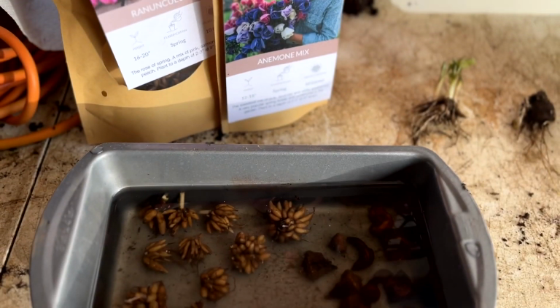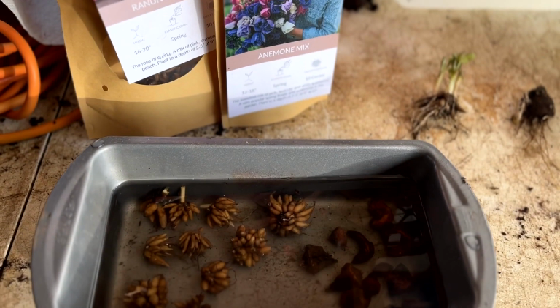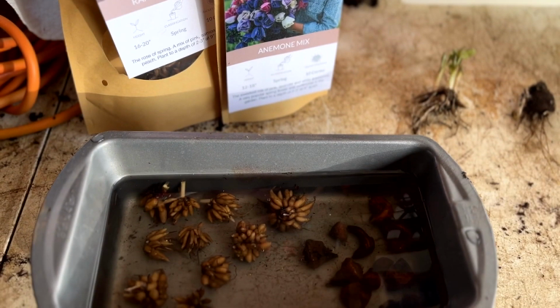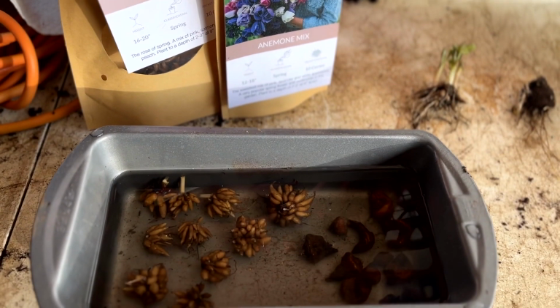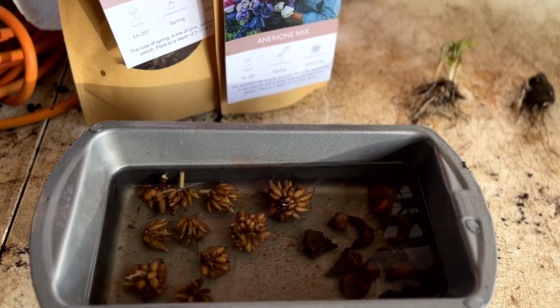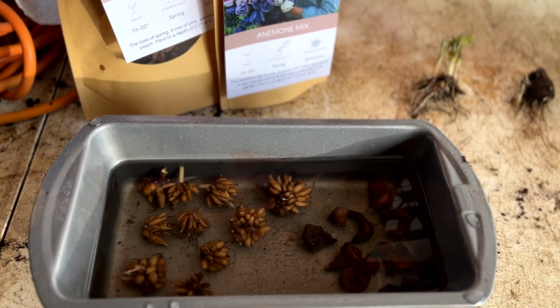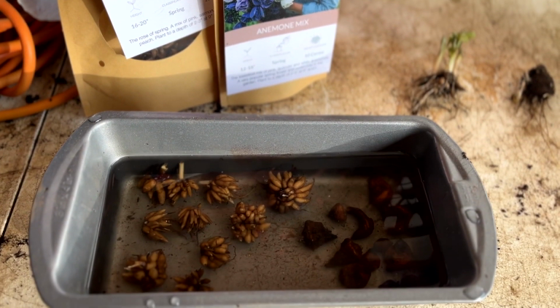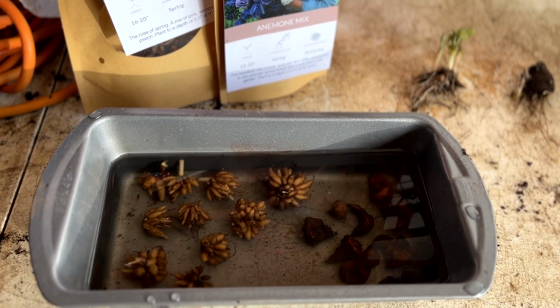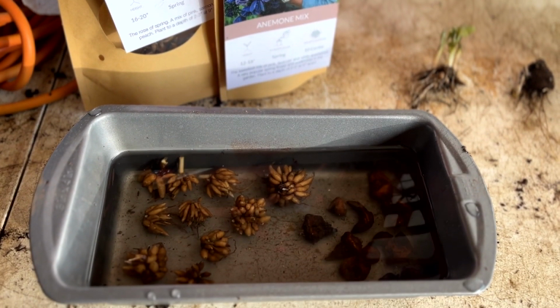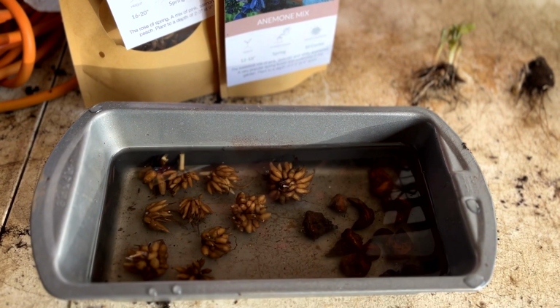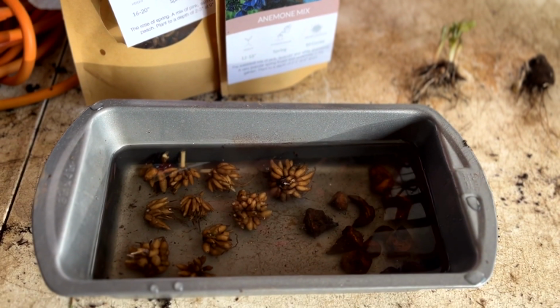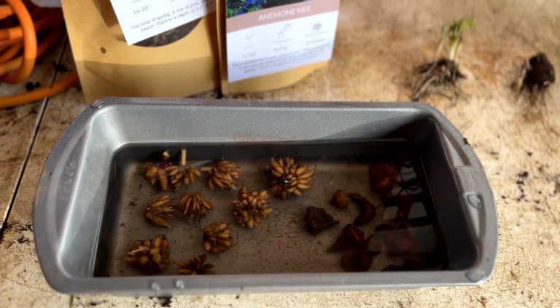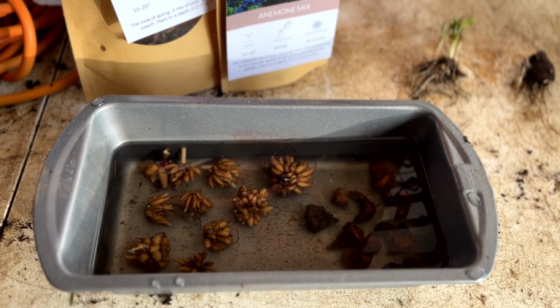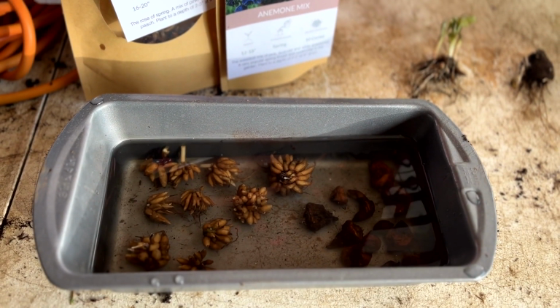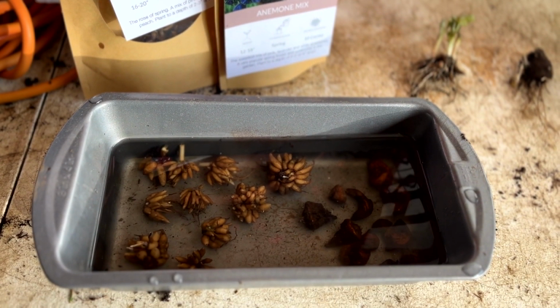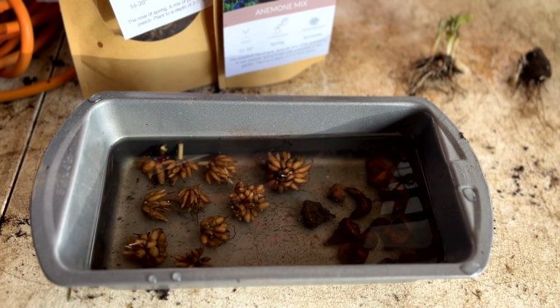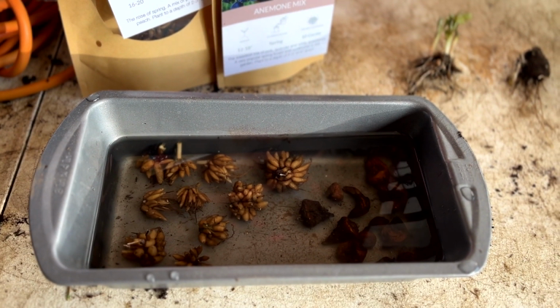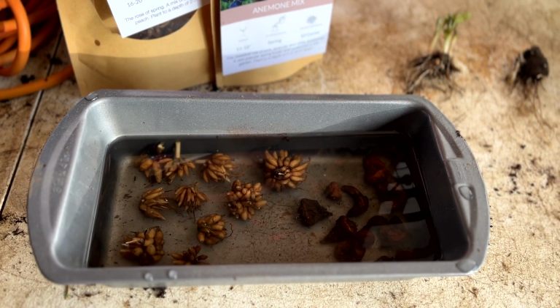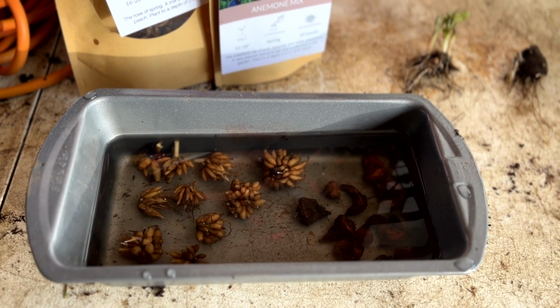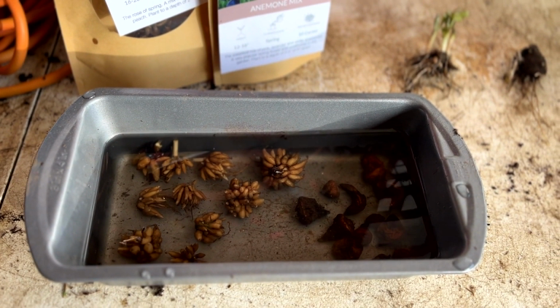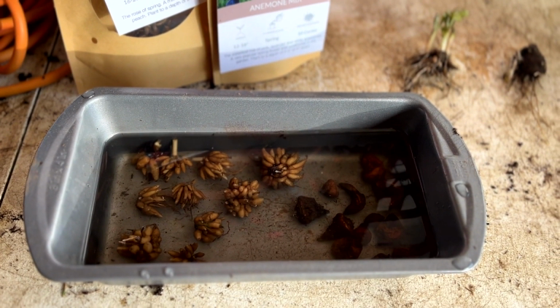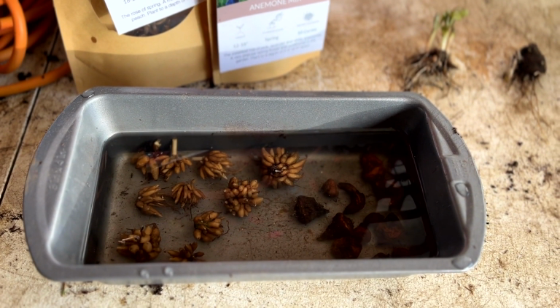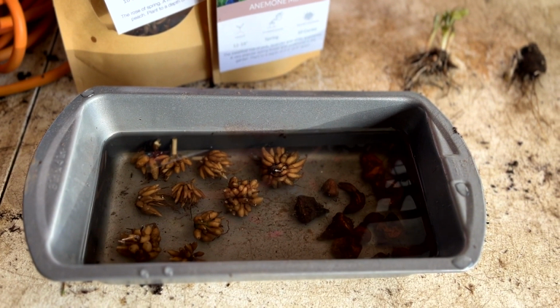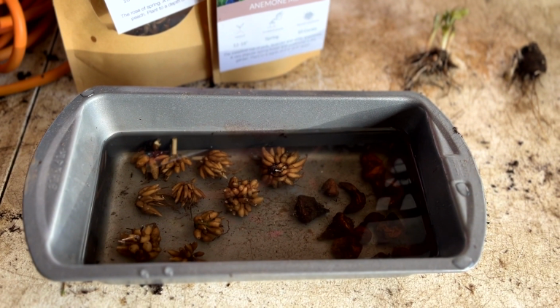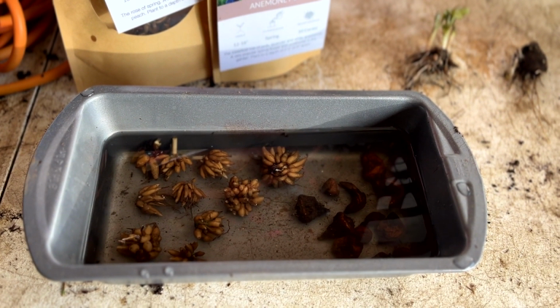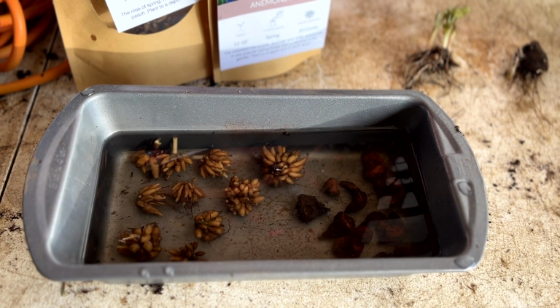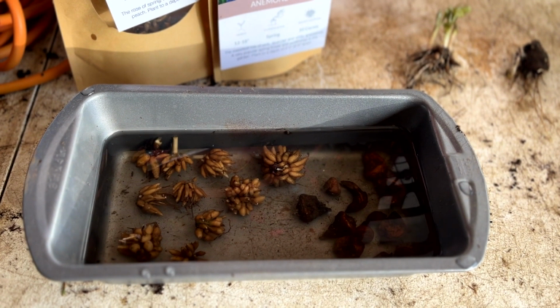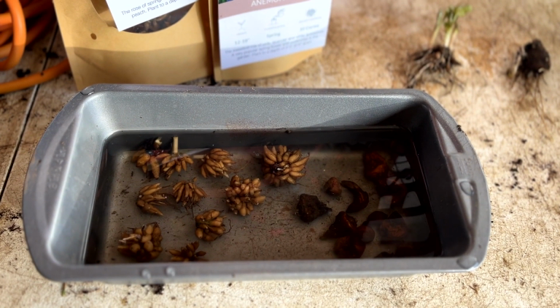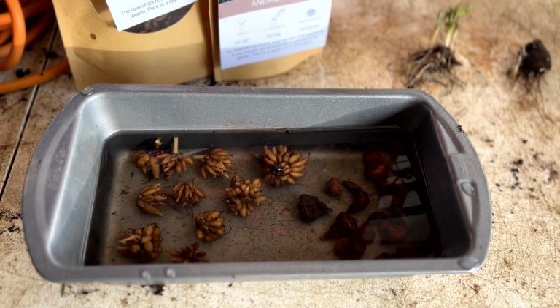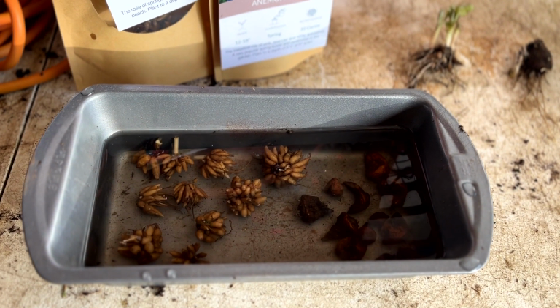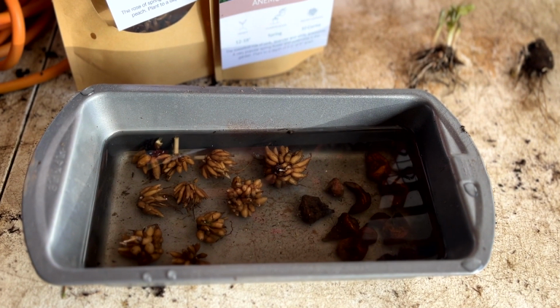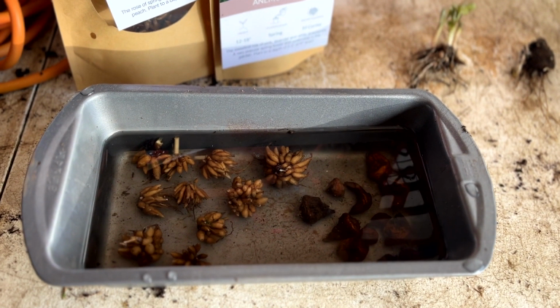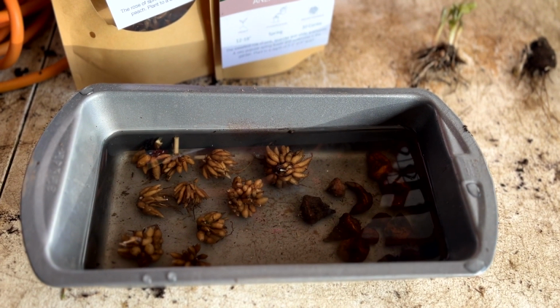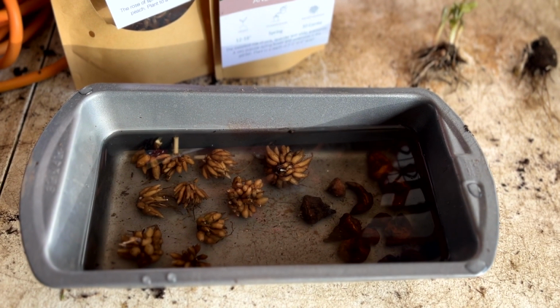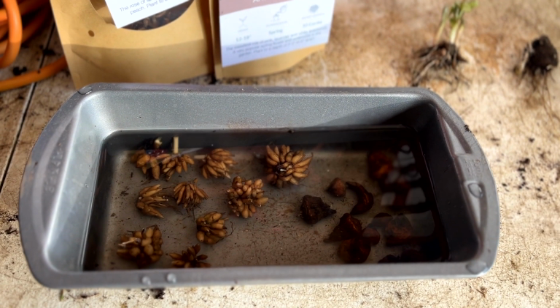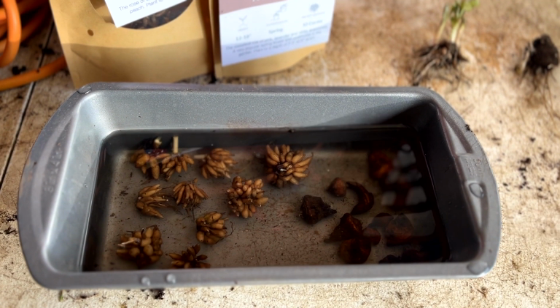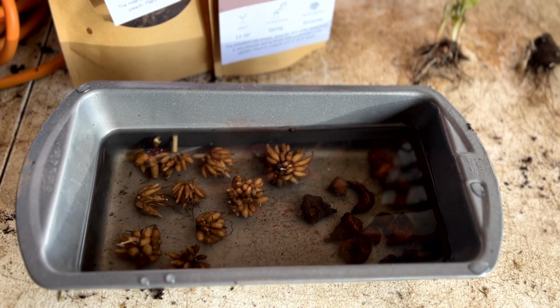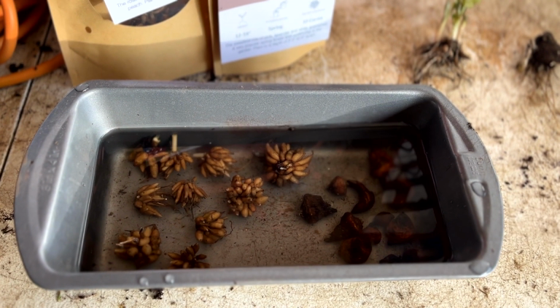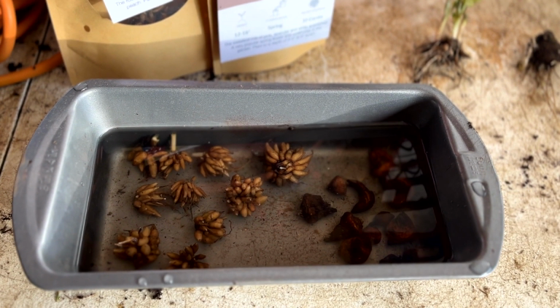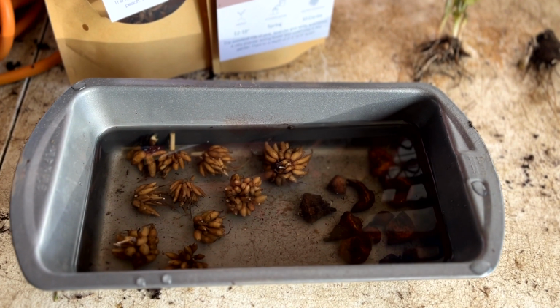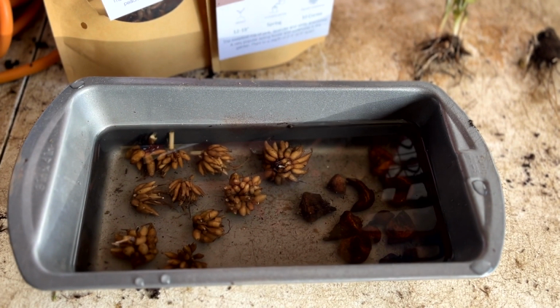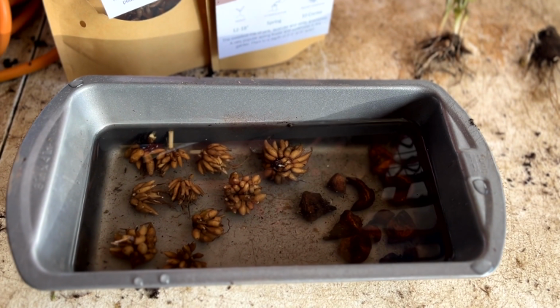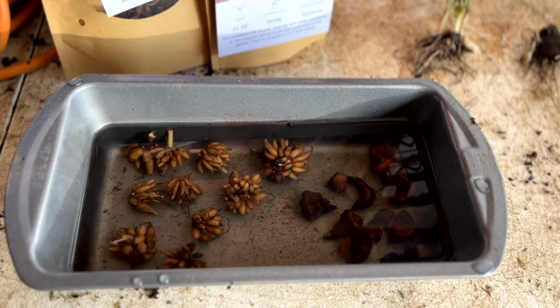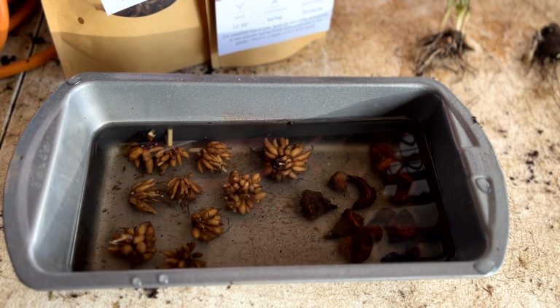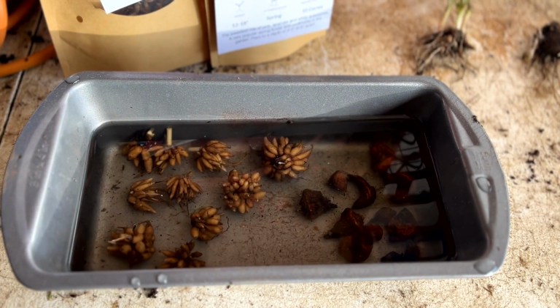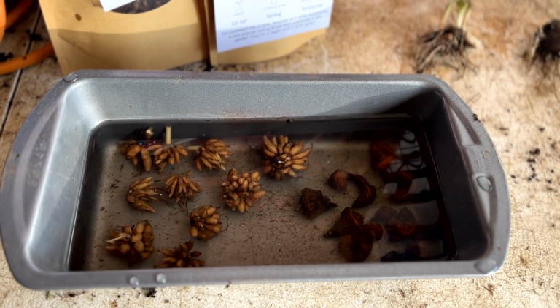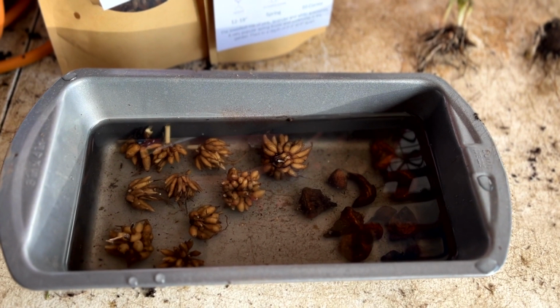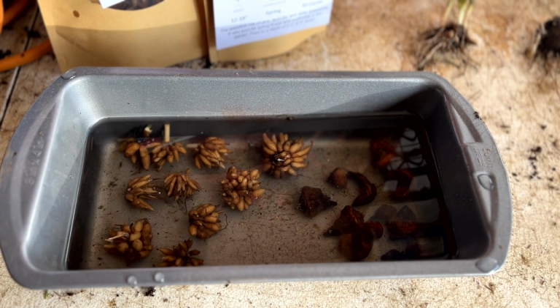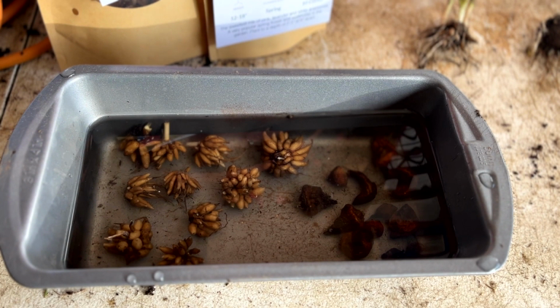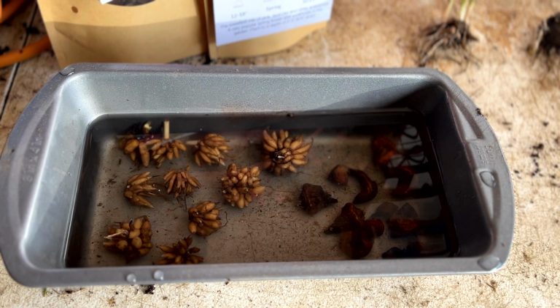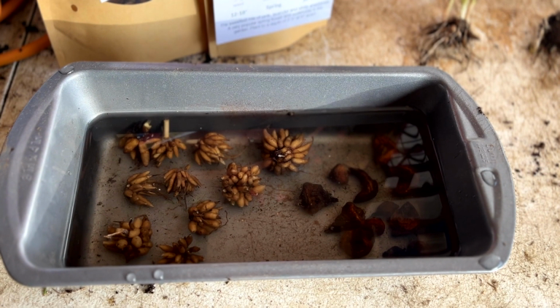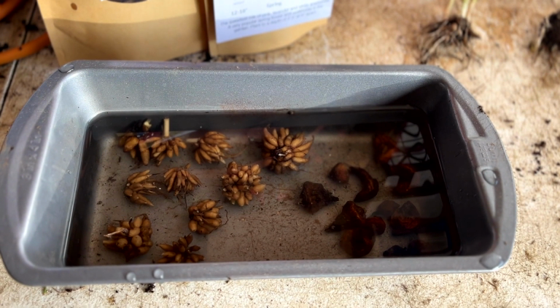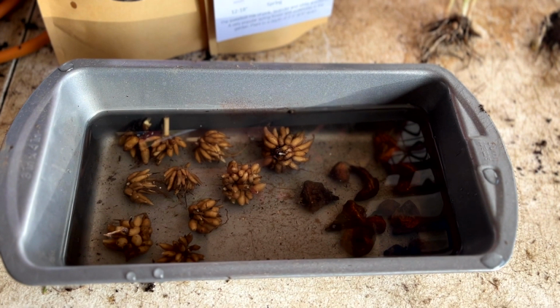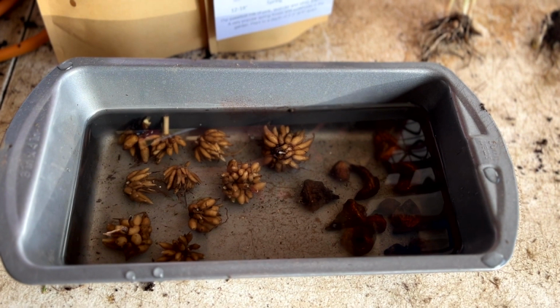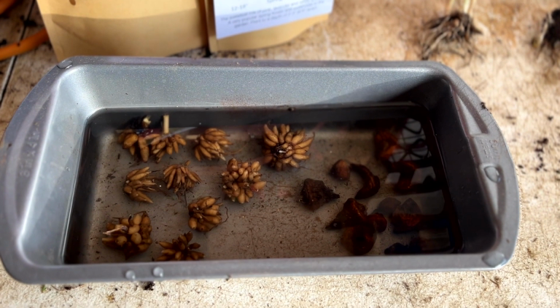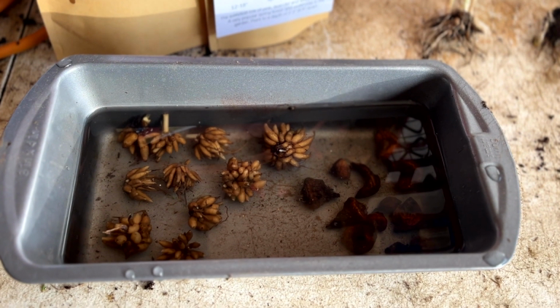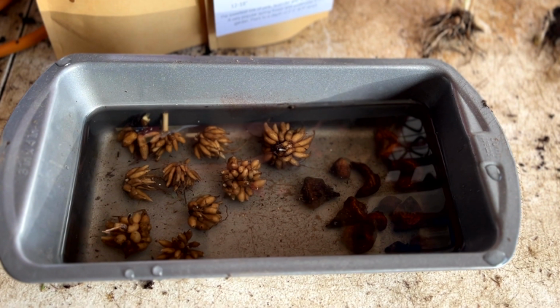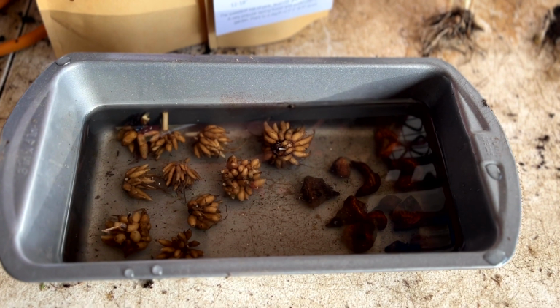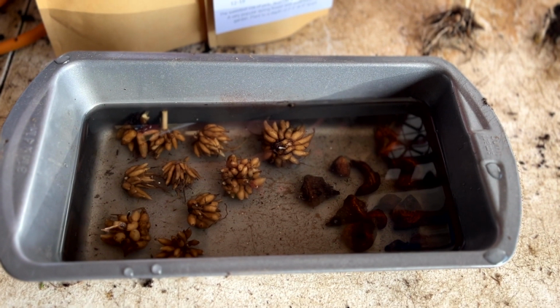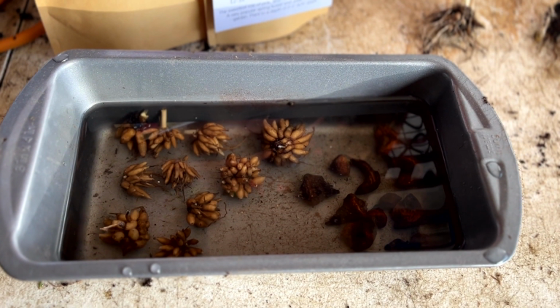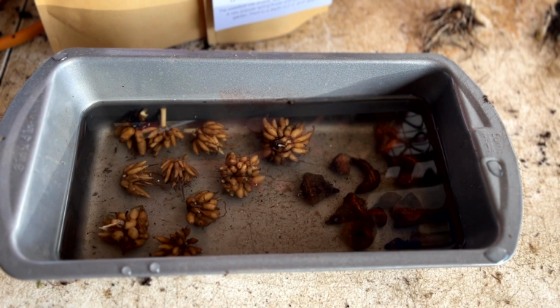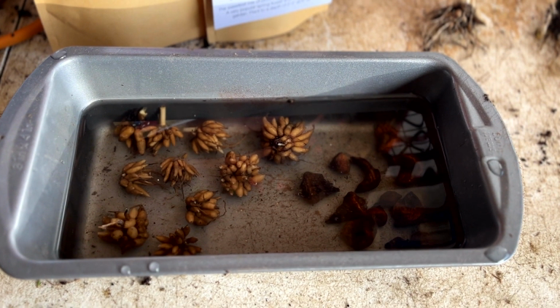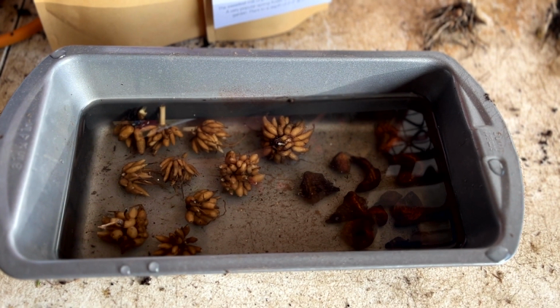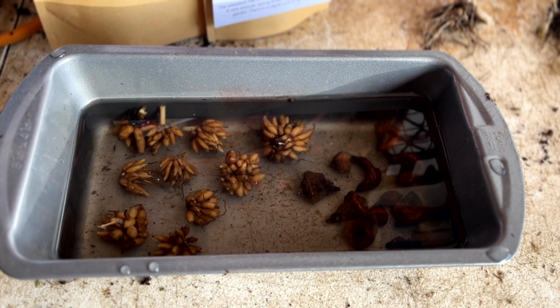Here I used my best loaf pan and soaked the corms for four to six hours before planting them into the soil medium.